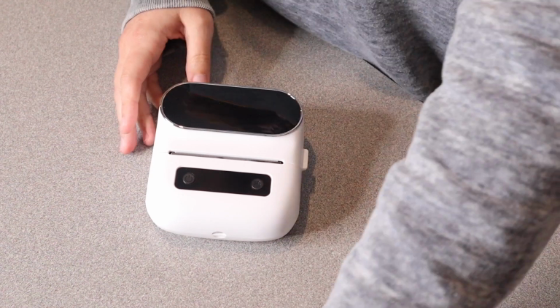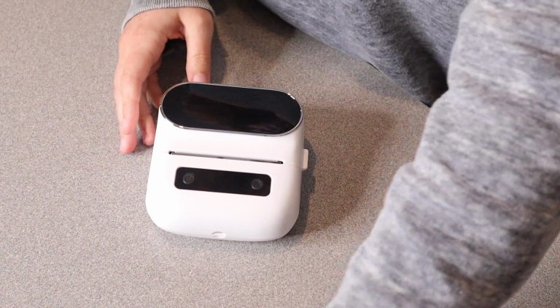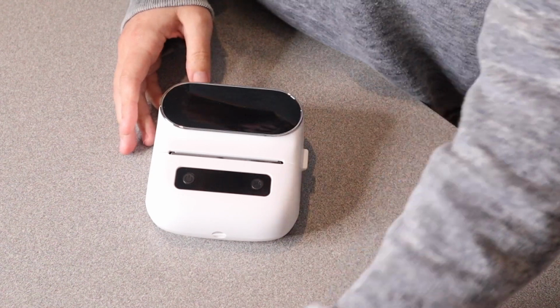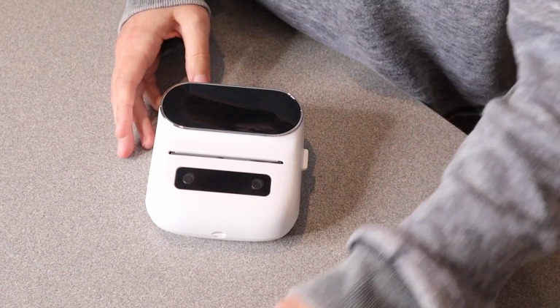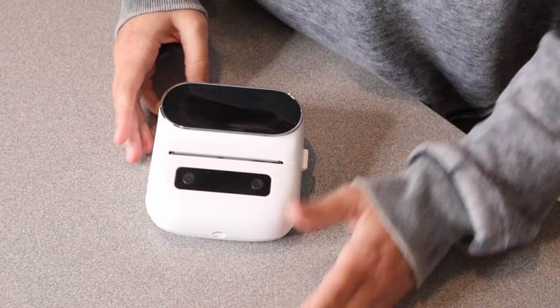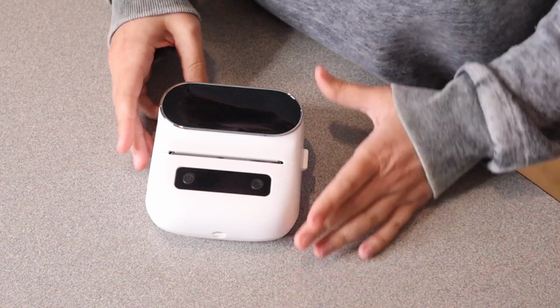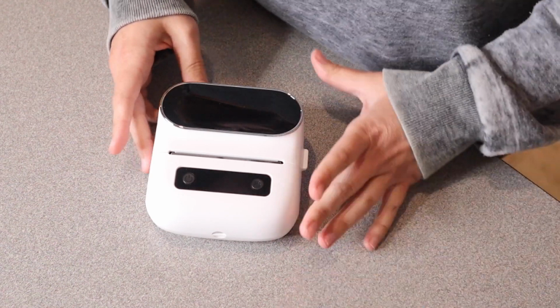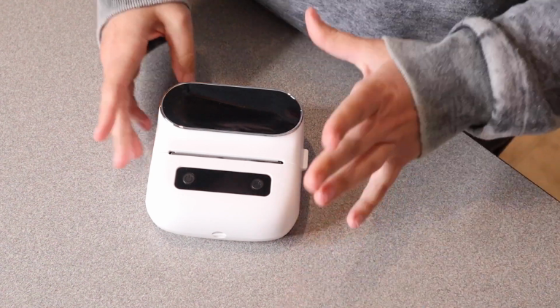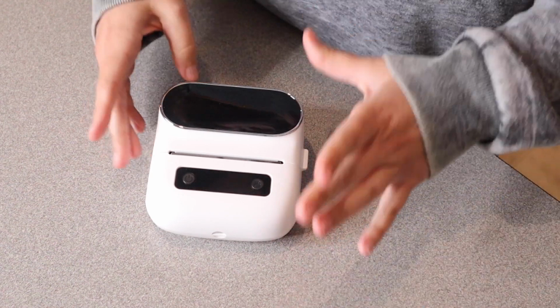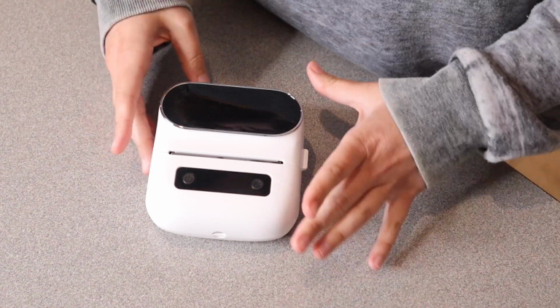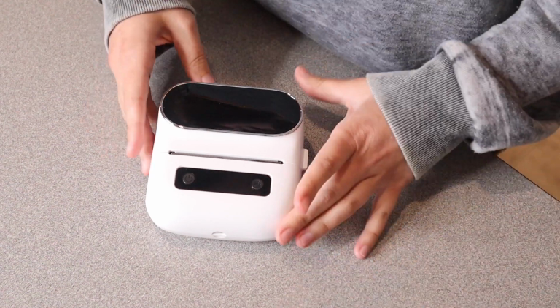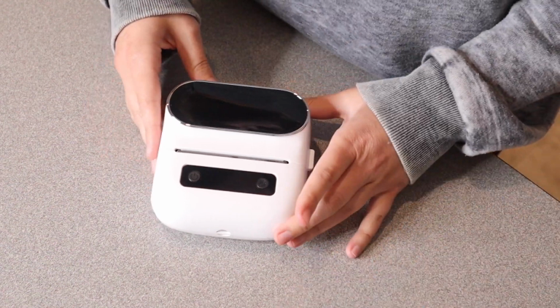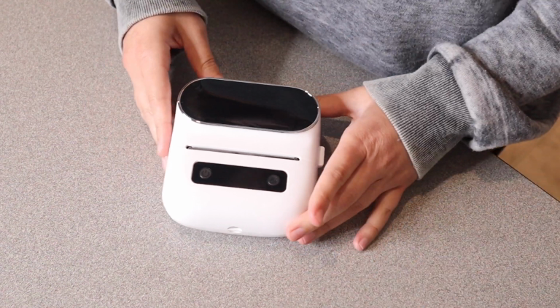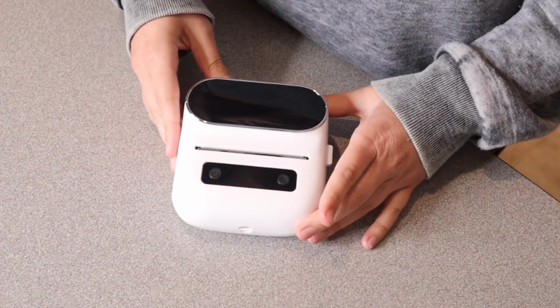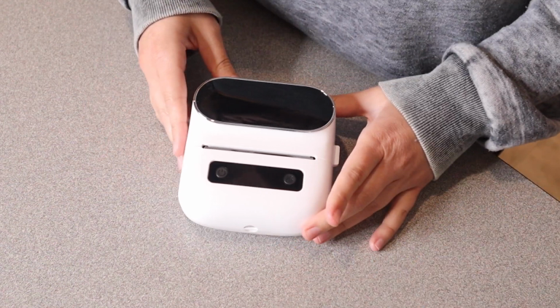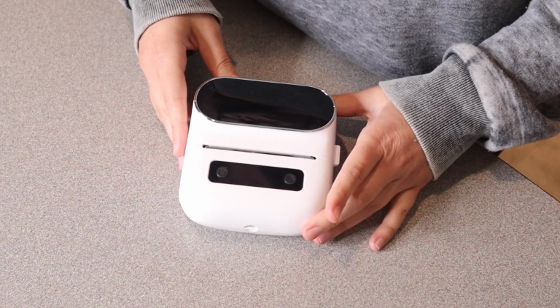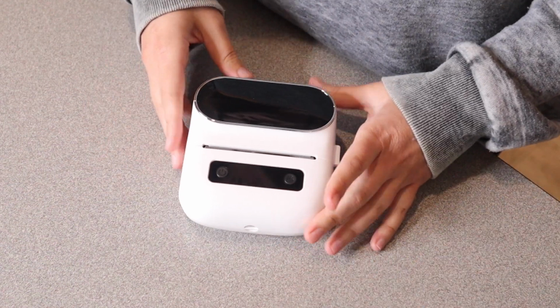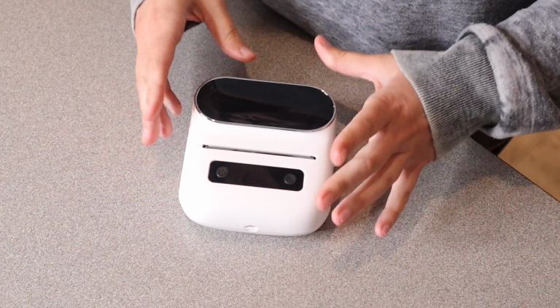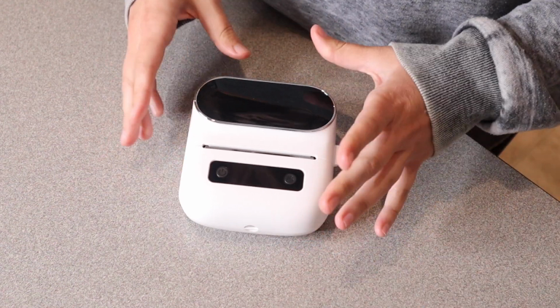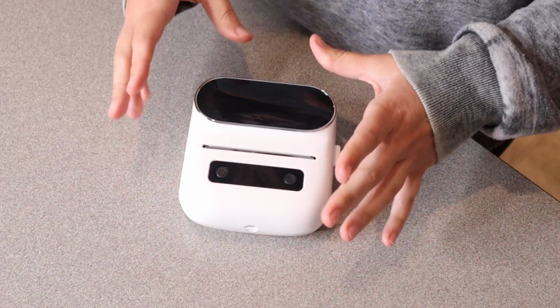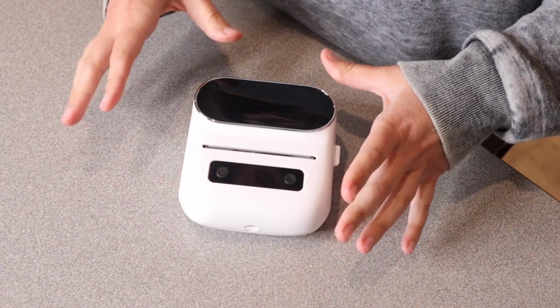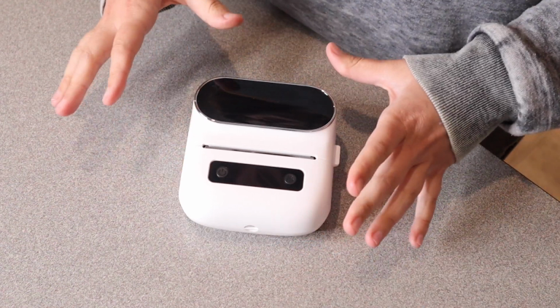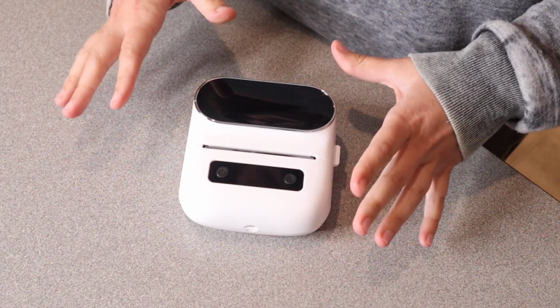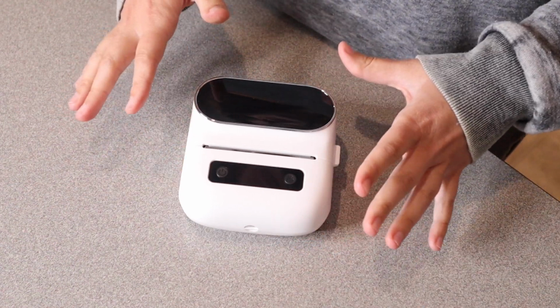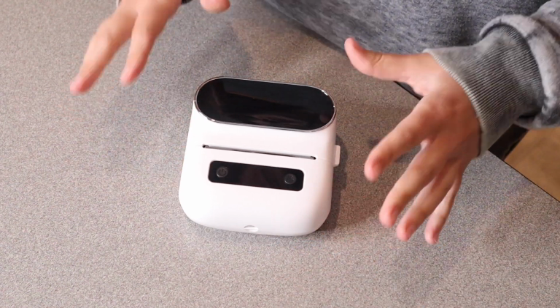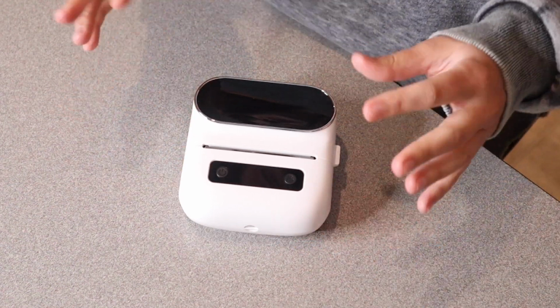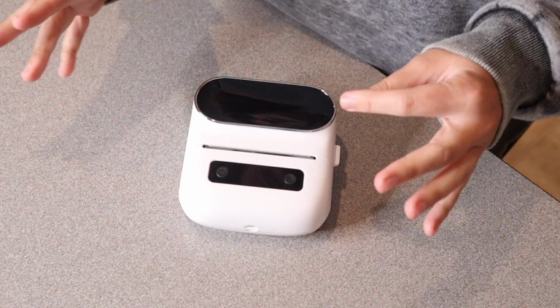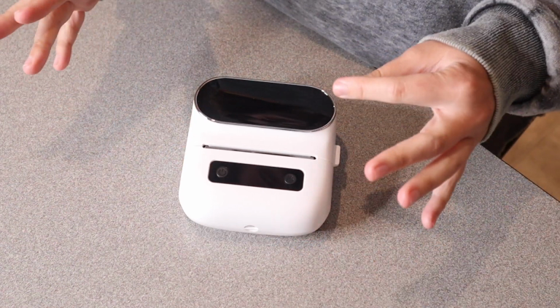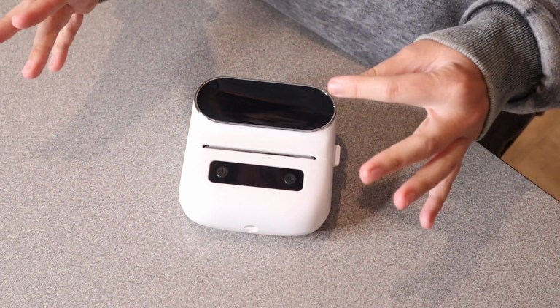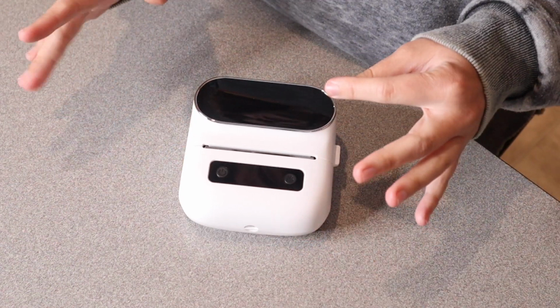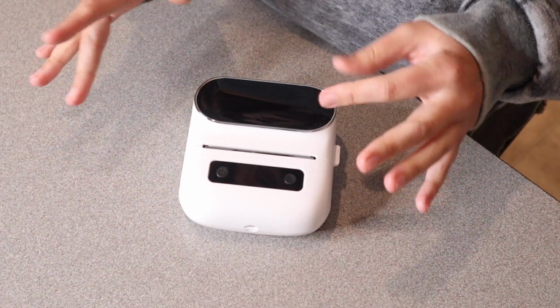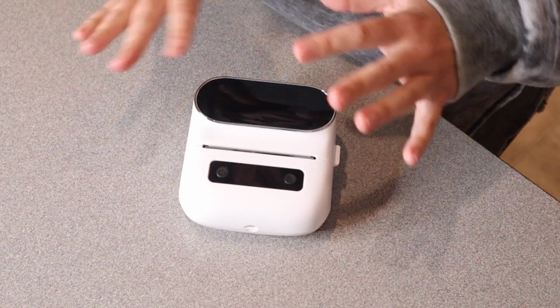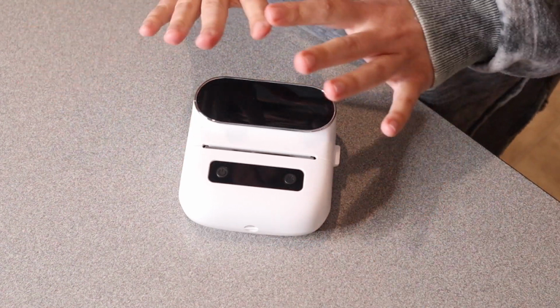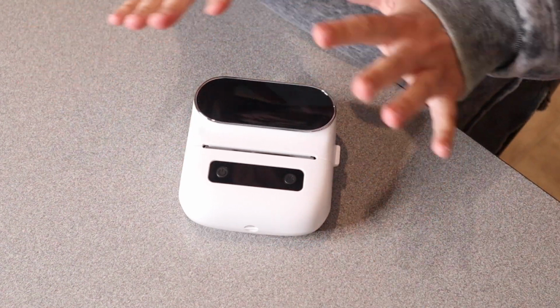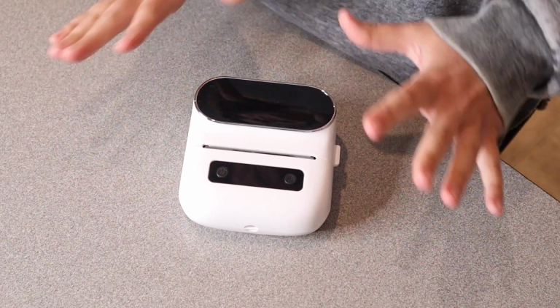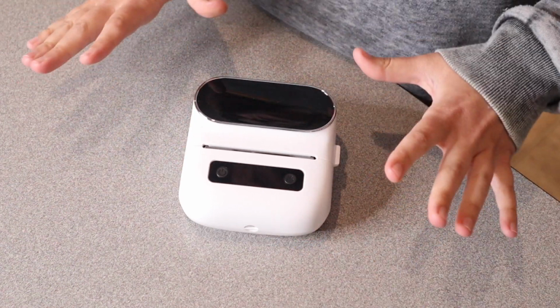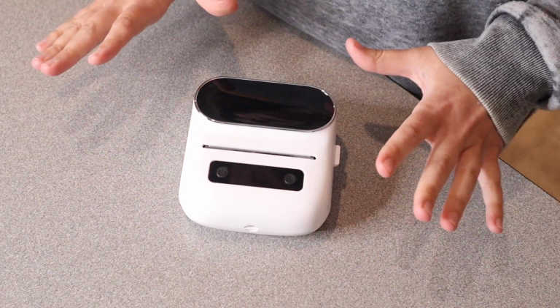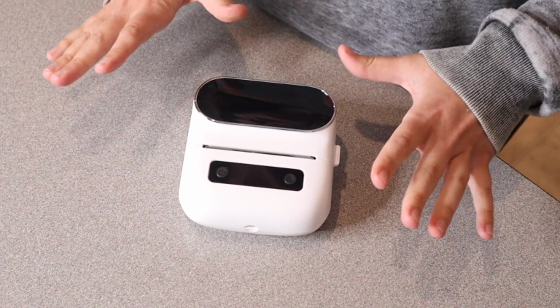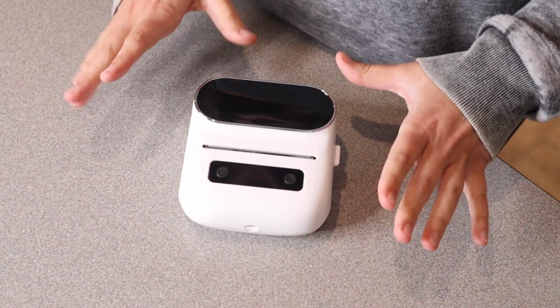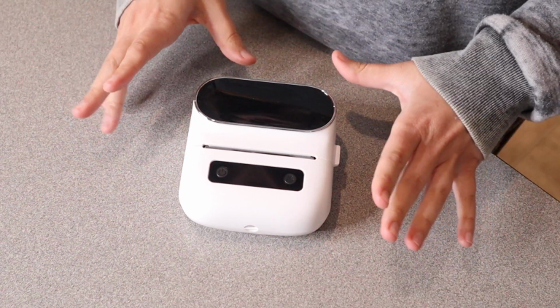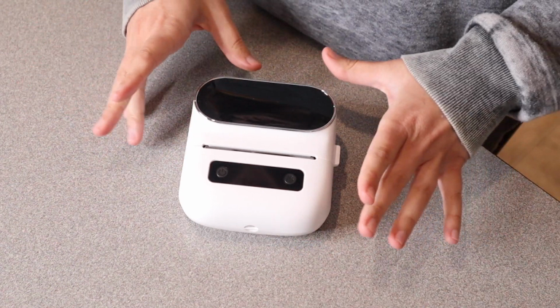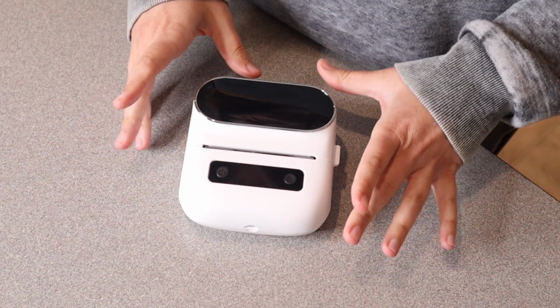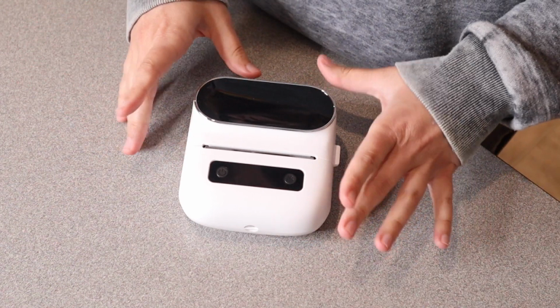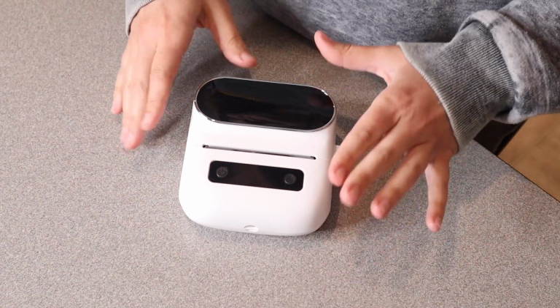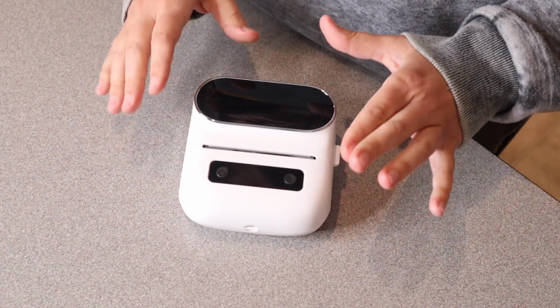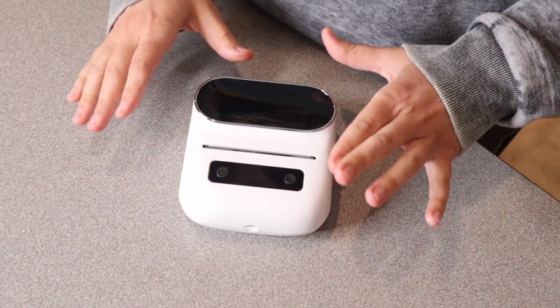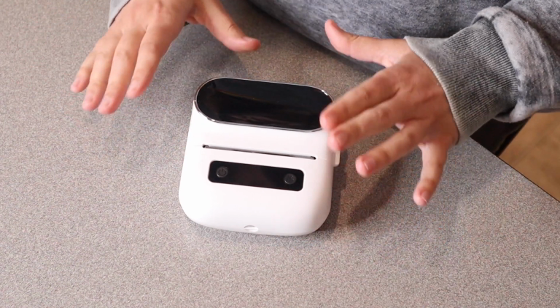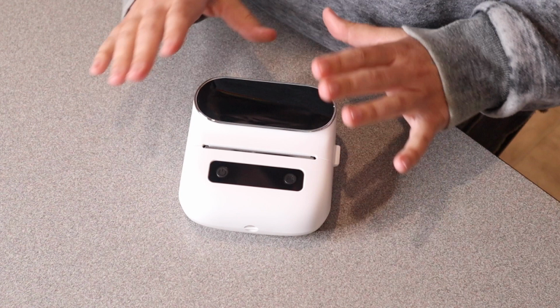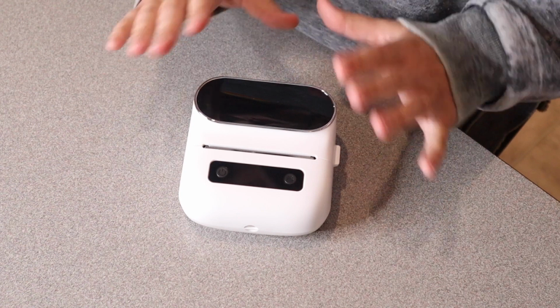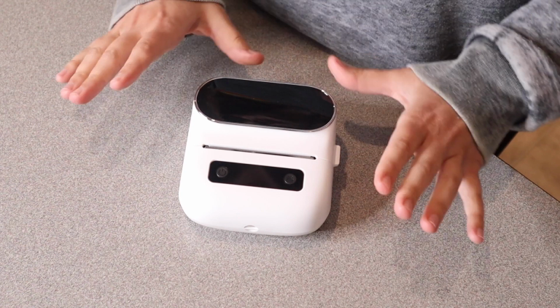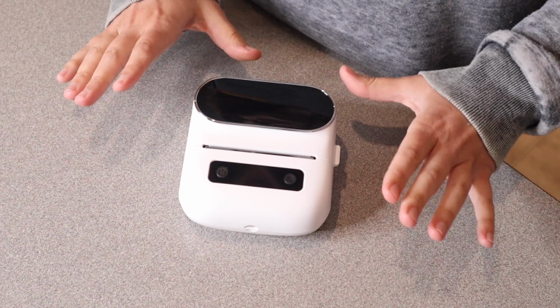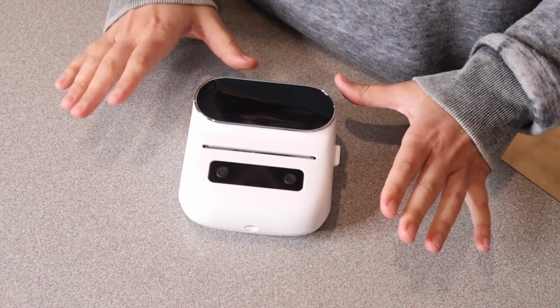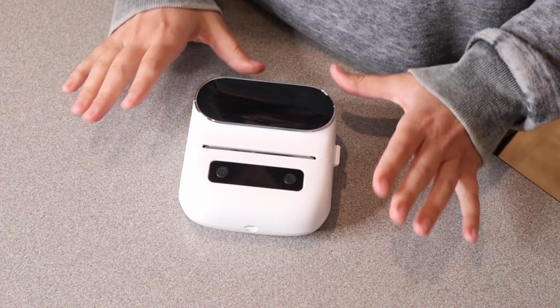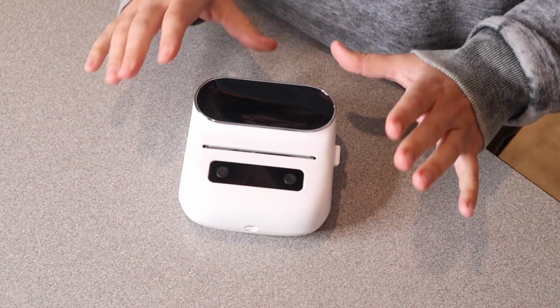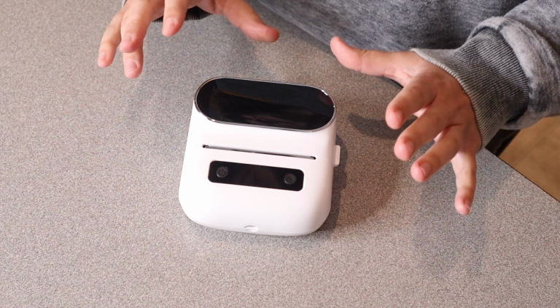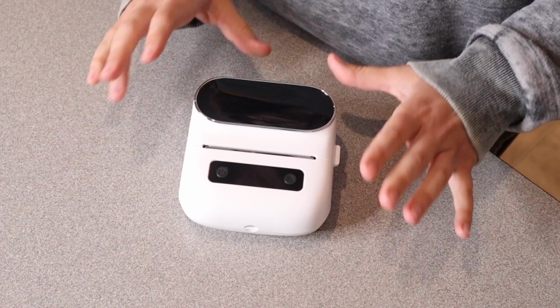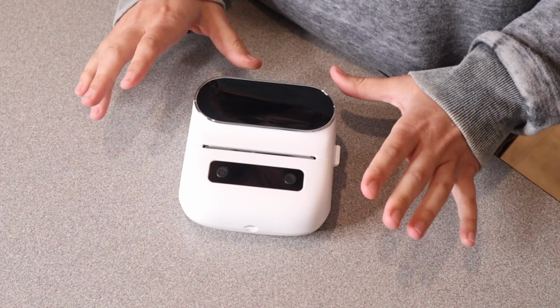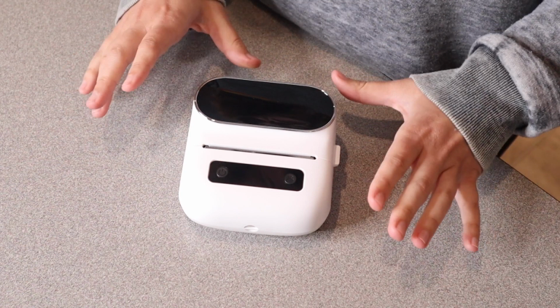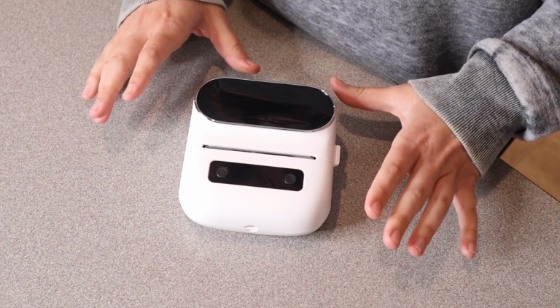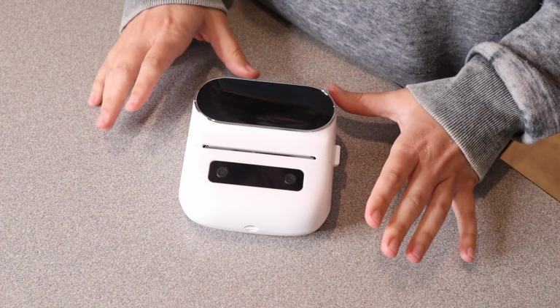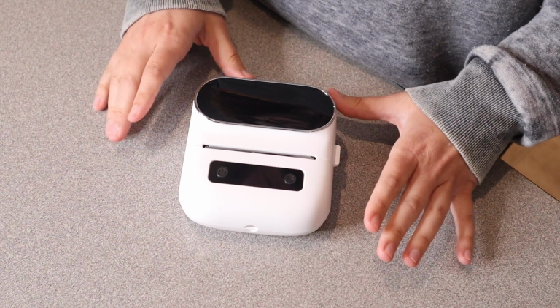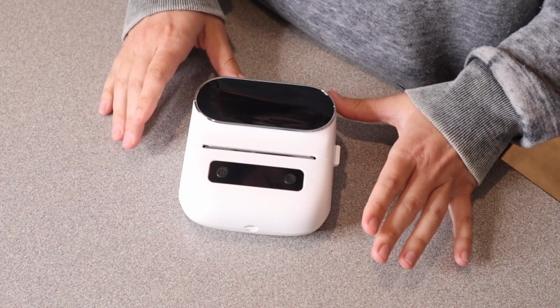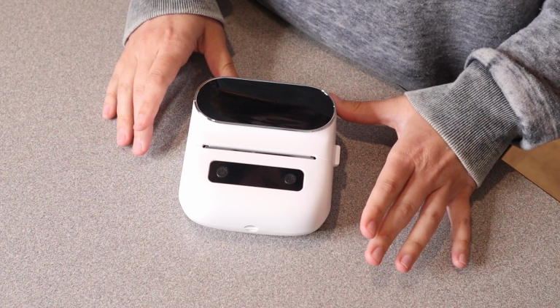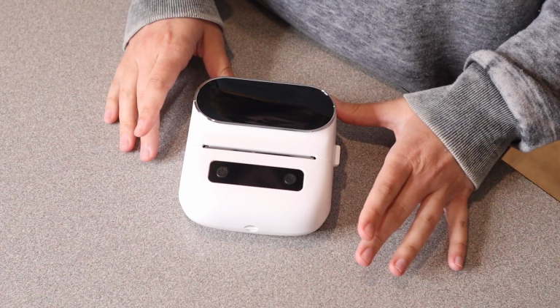I absolutely love how easy this is to use. The user manual has some nice pictures on it, so it makes the instructions really easy to follow.